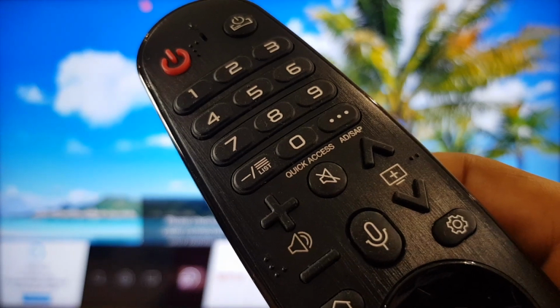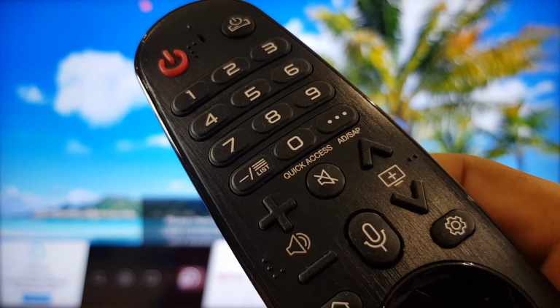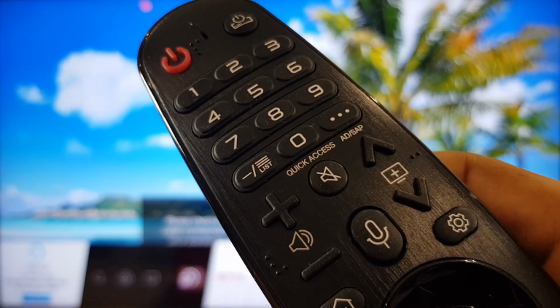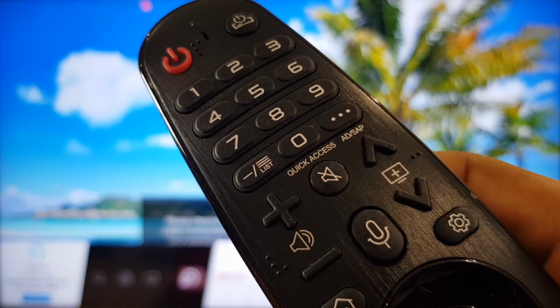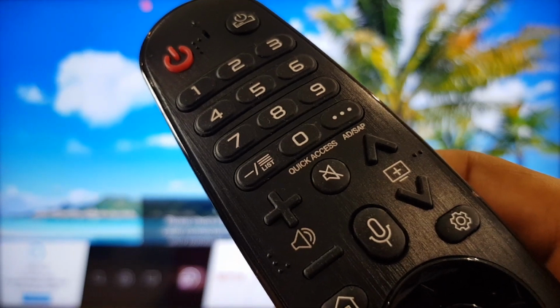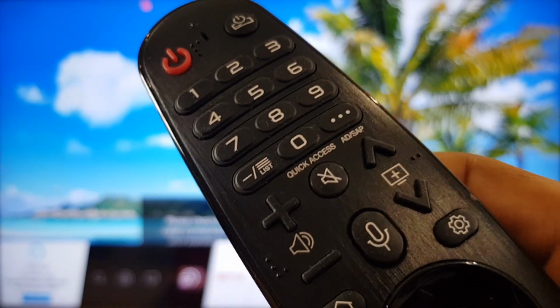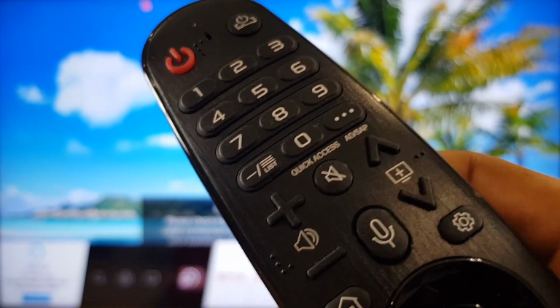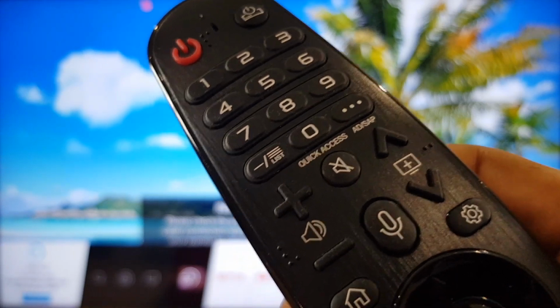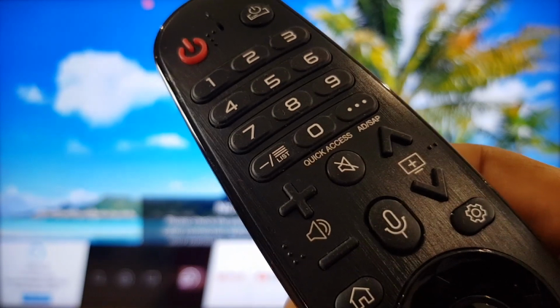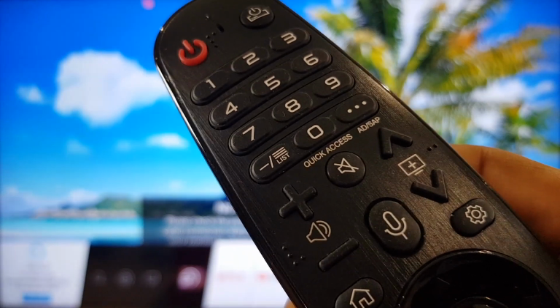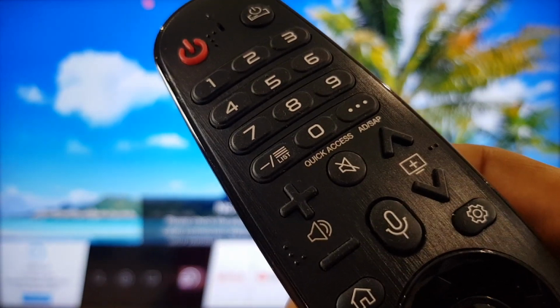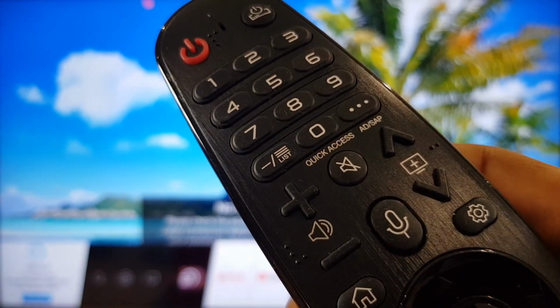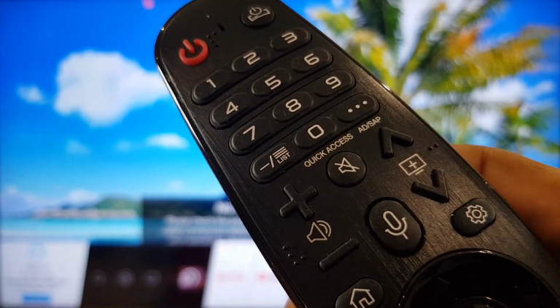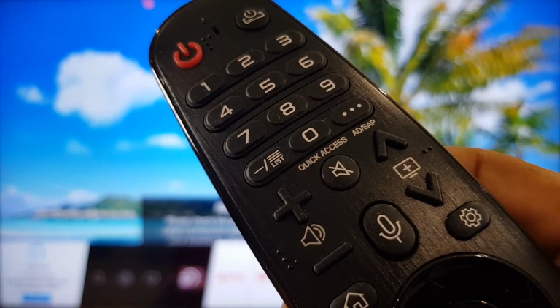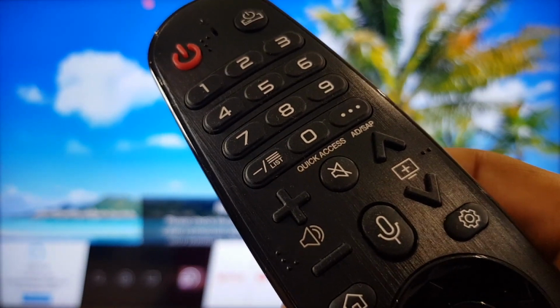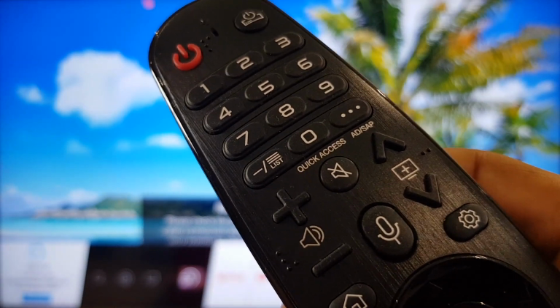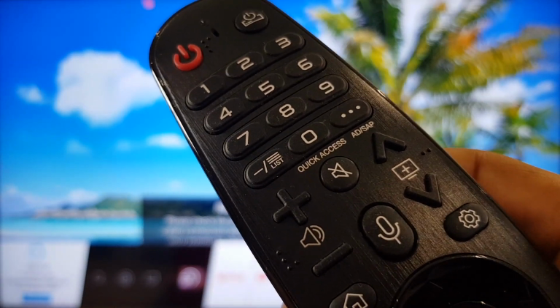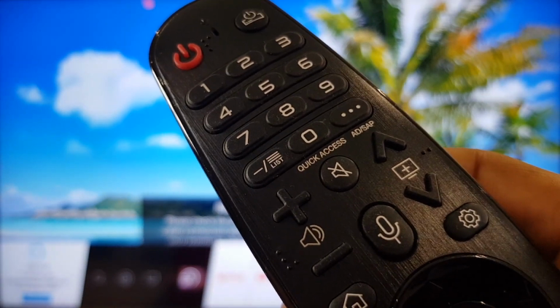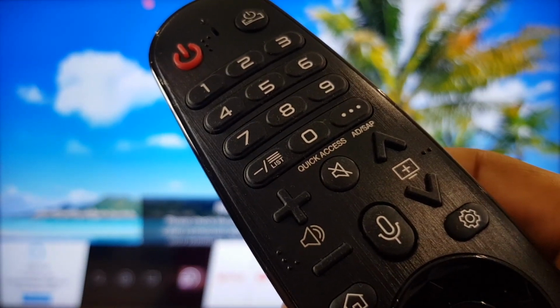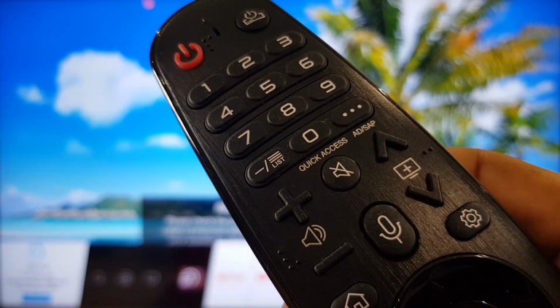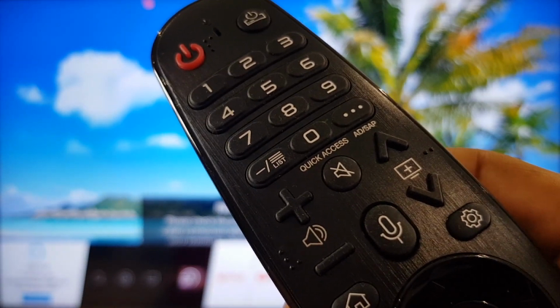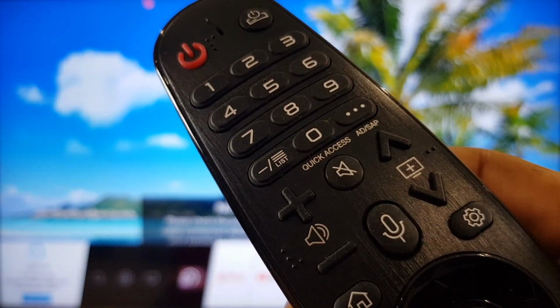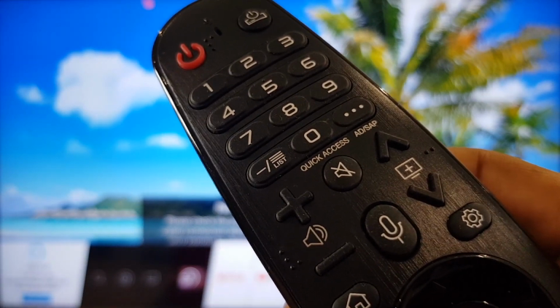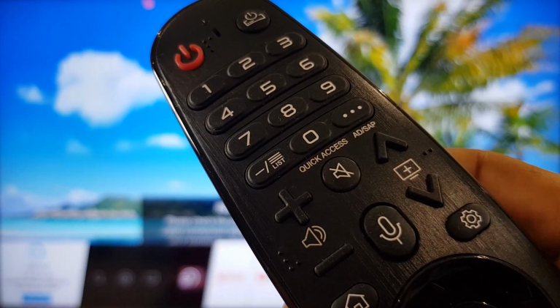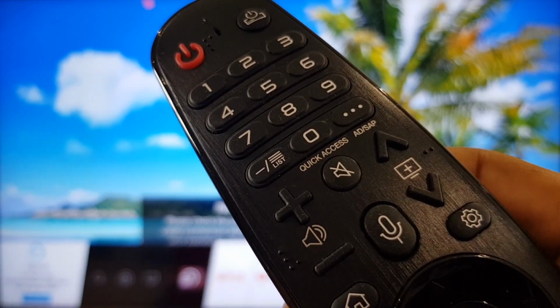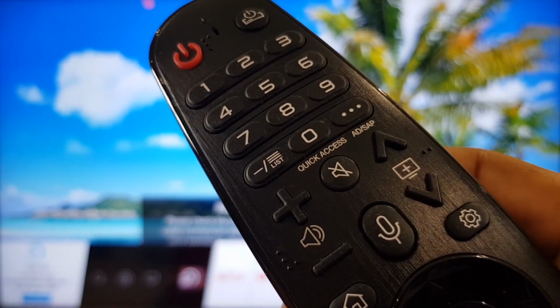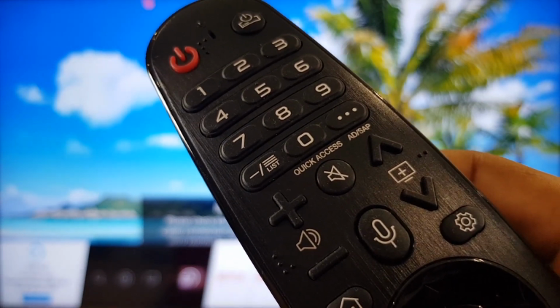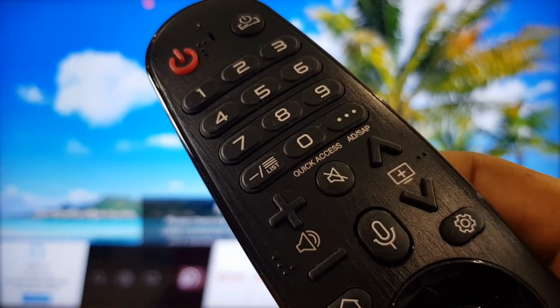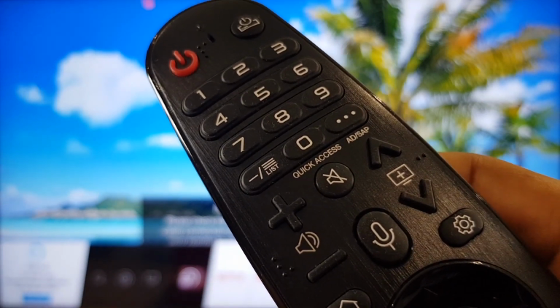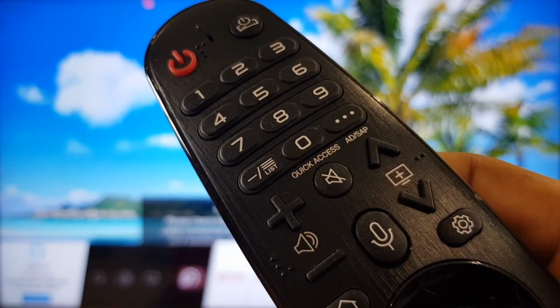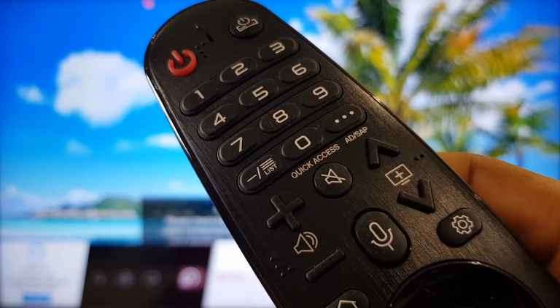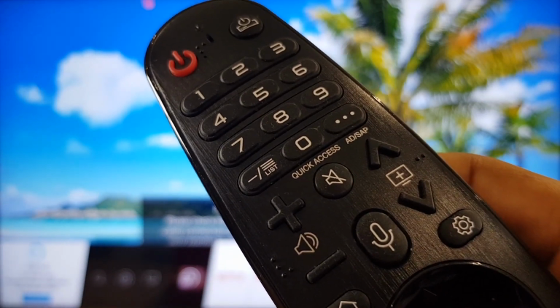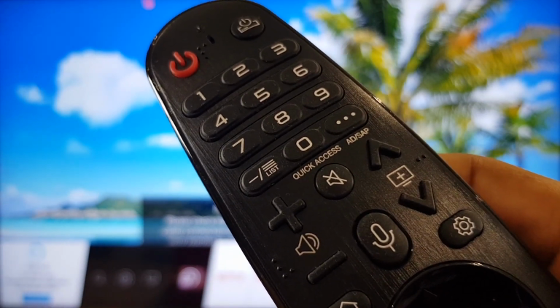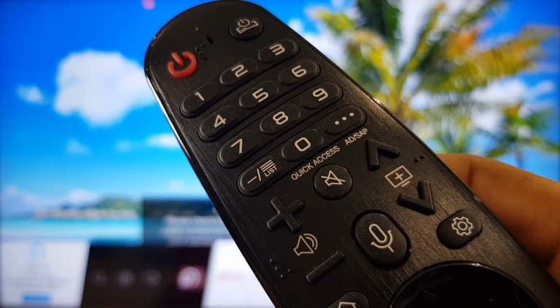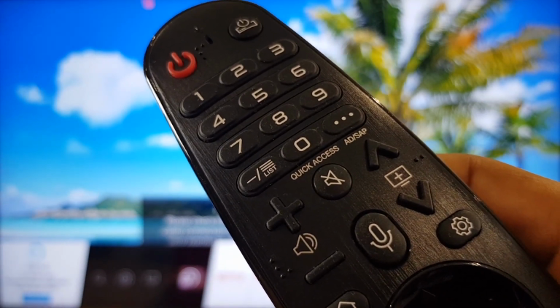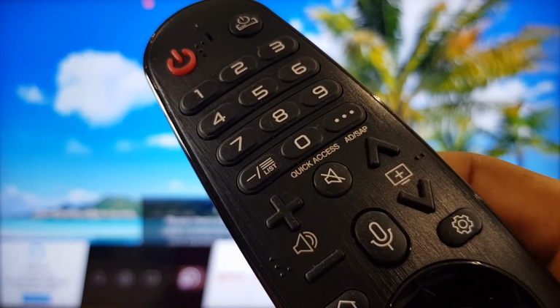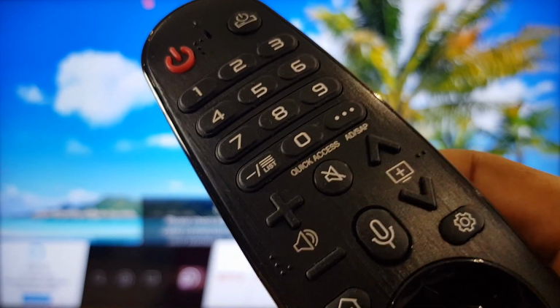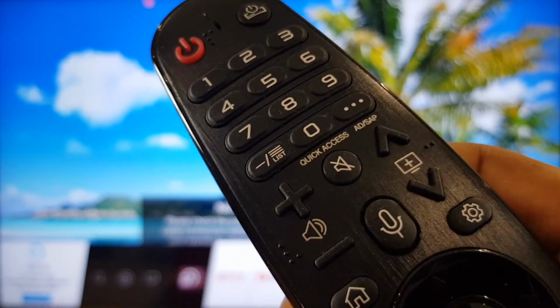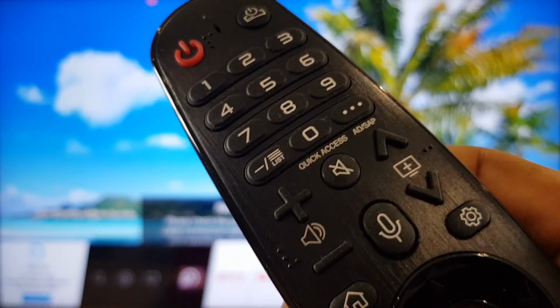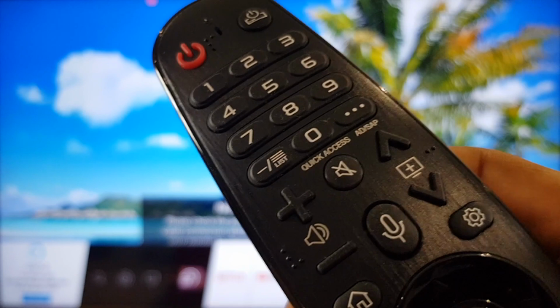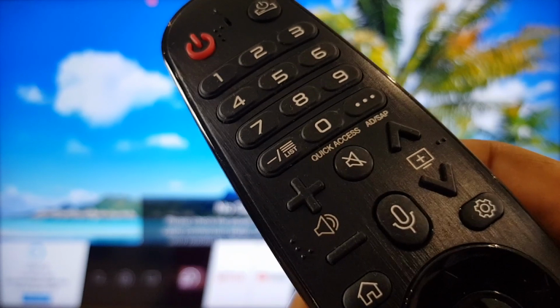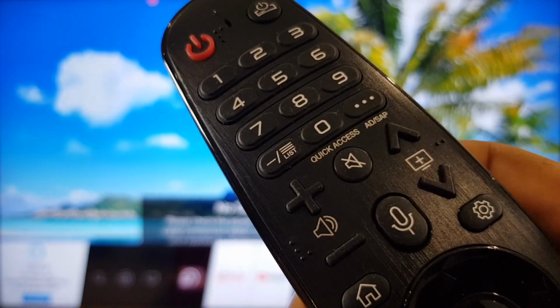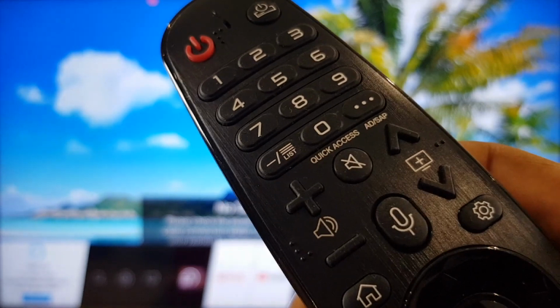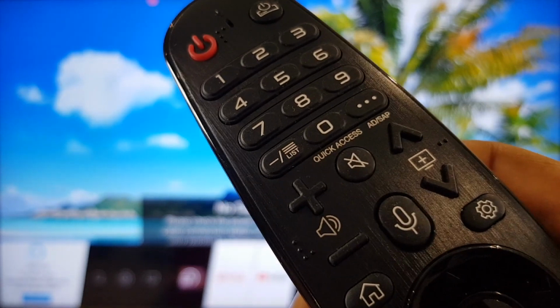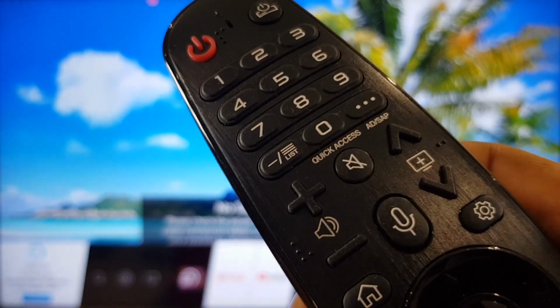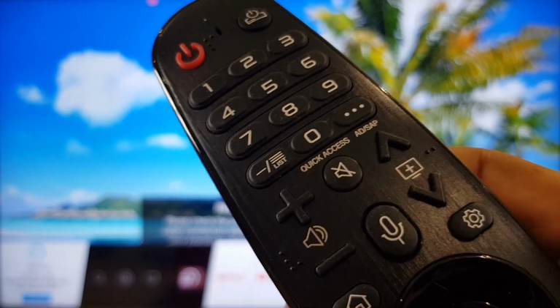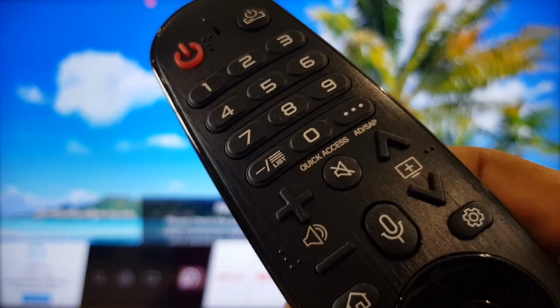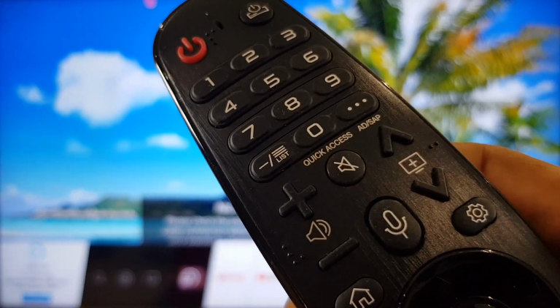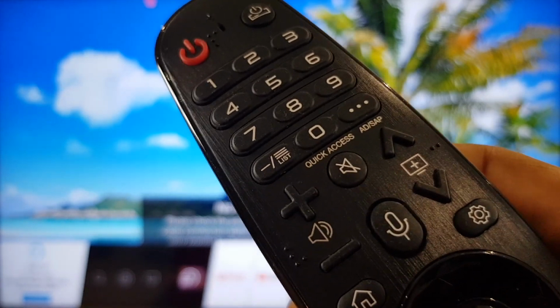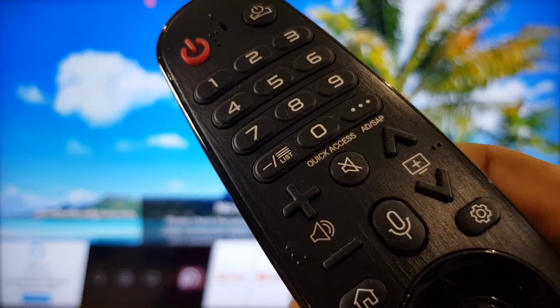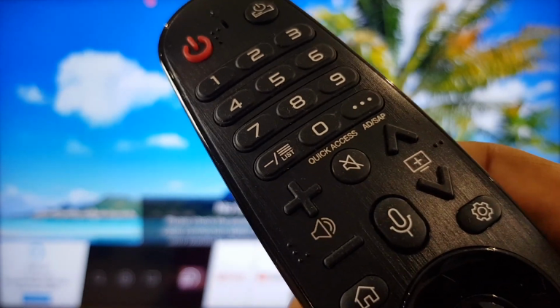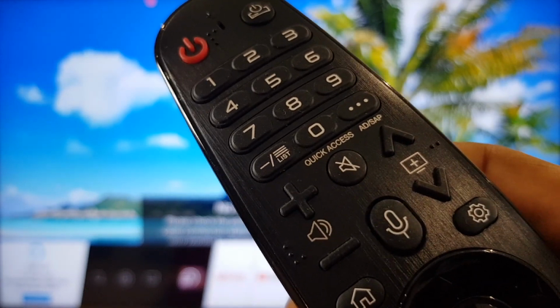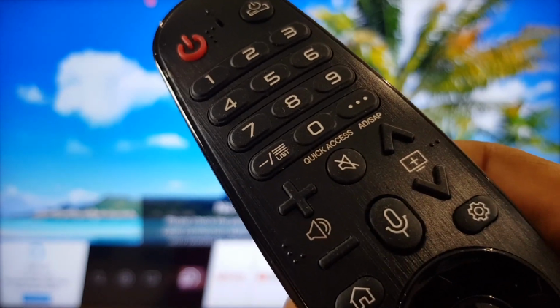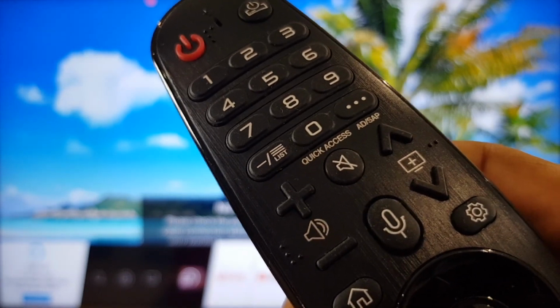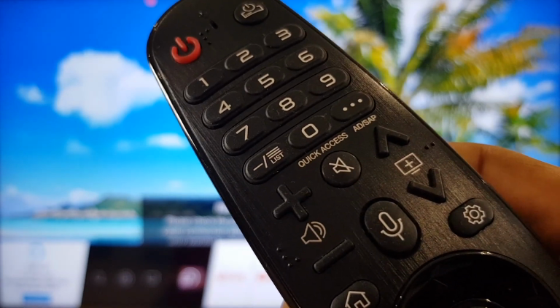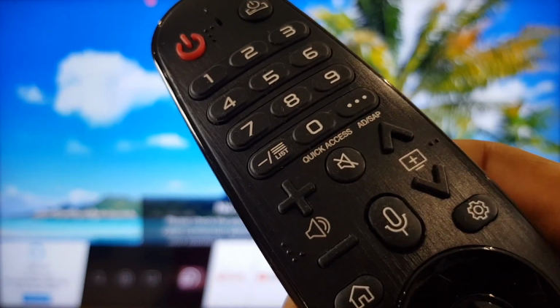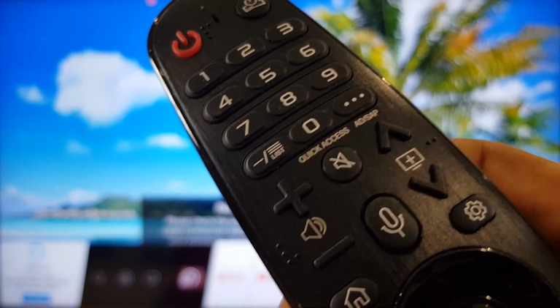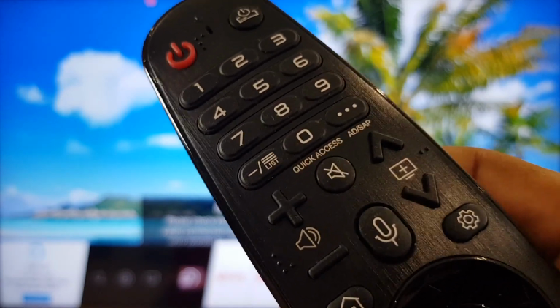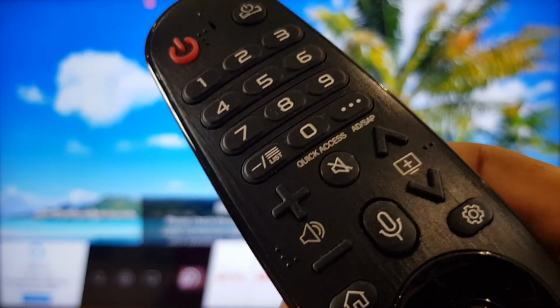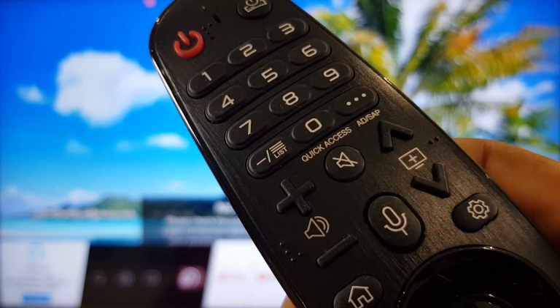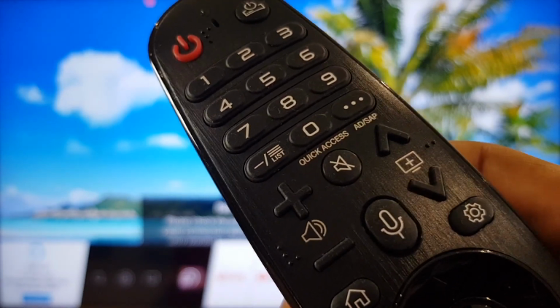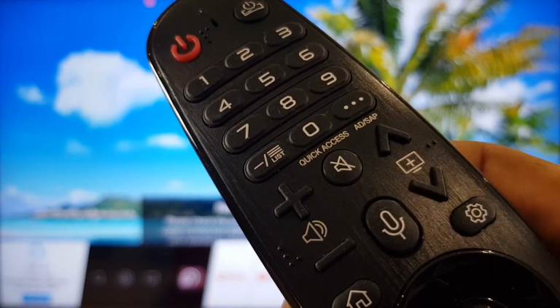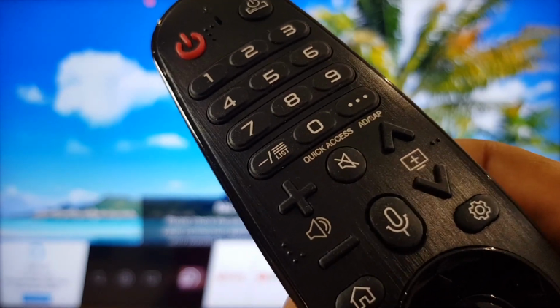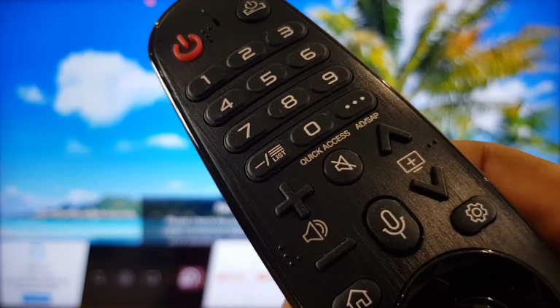Hello and welcome to the video where I'll show you how to change the pointer size for your Magic Remote on an LG TV.